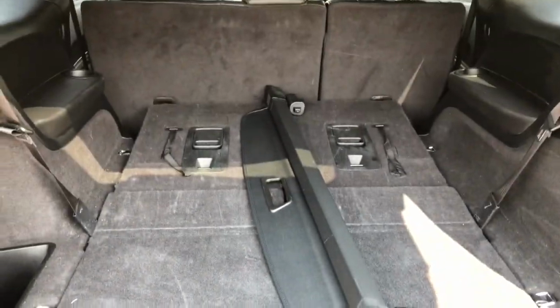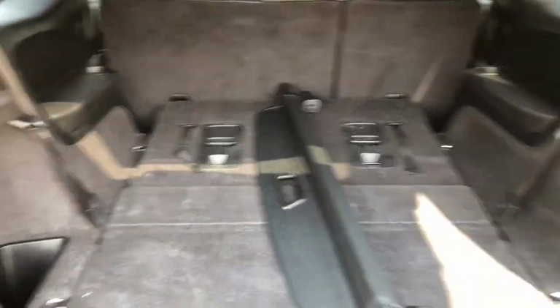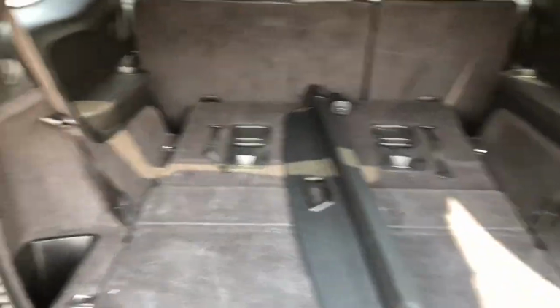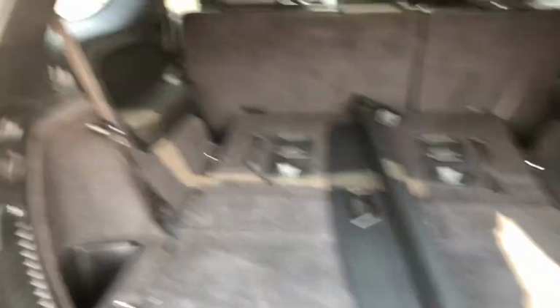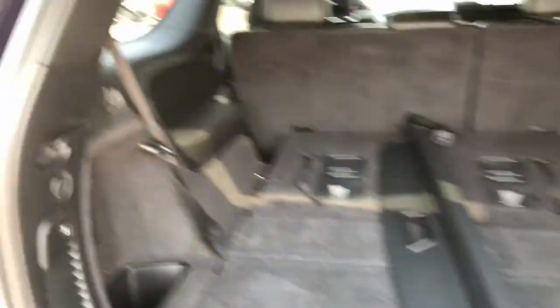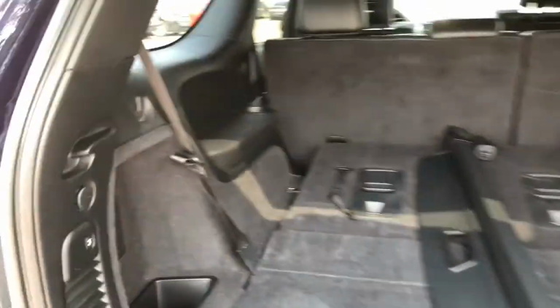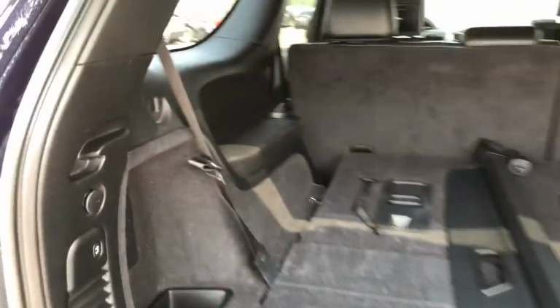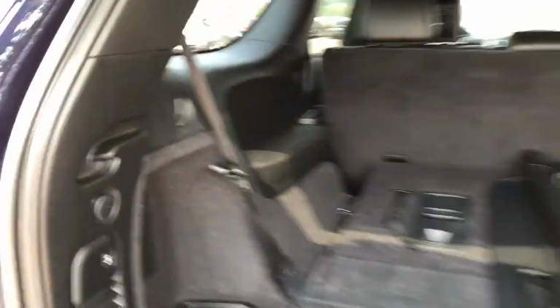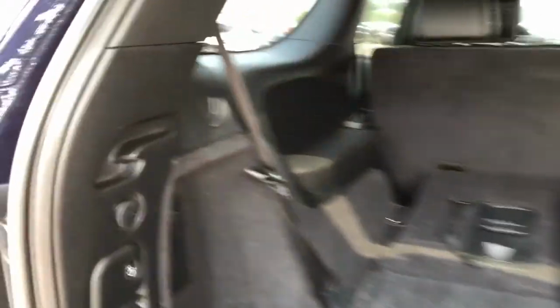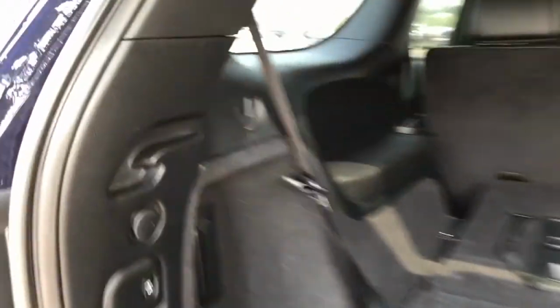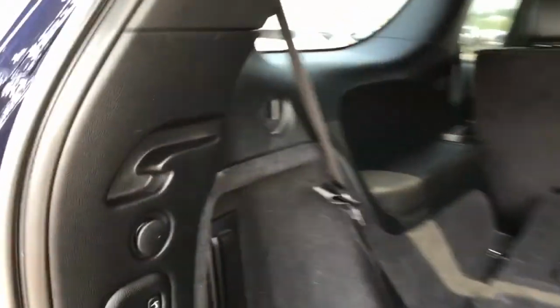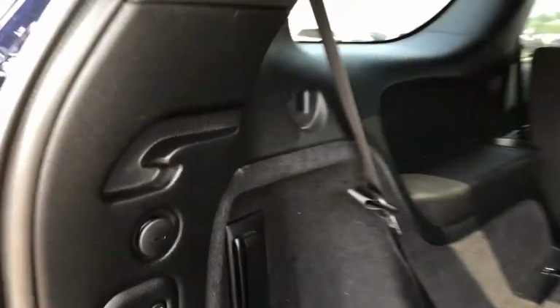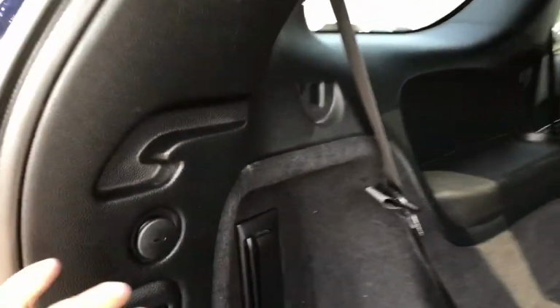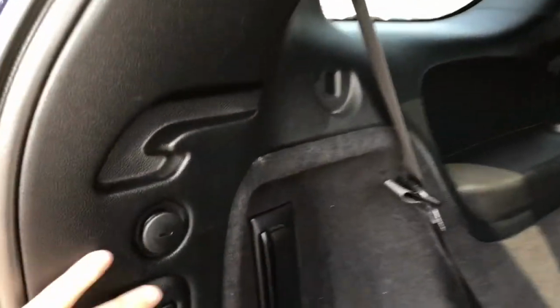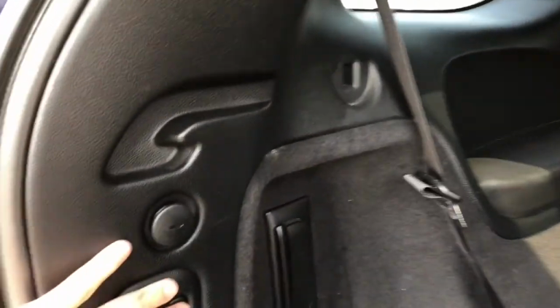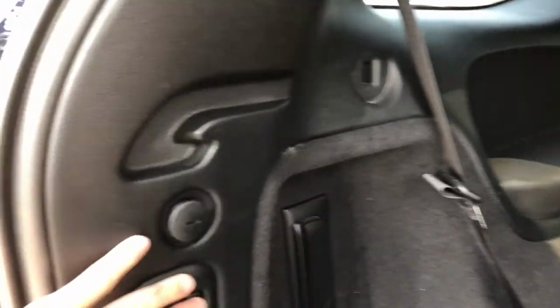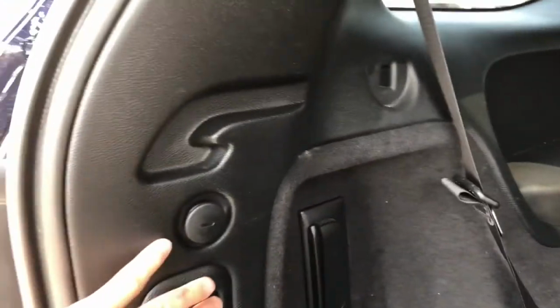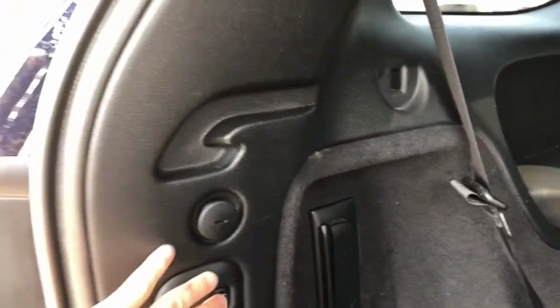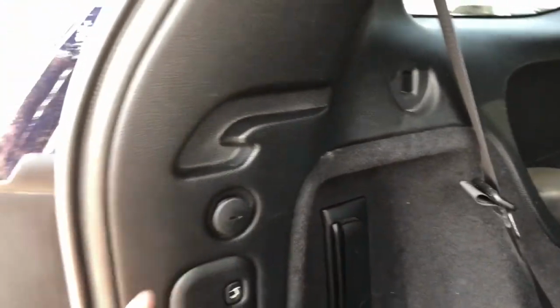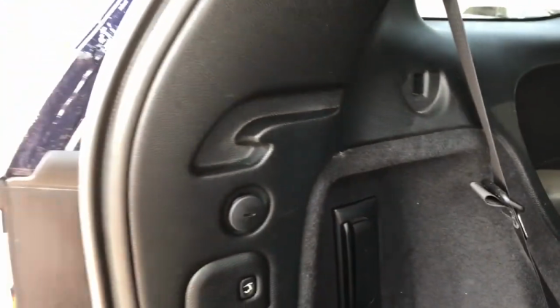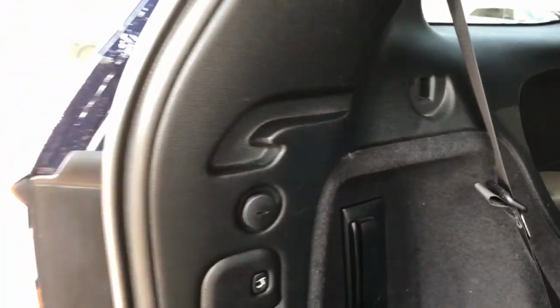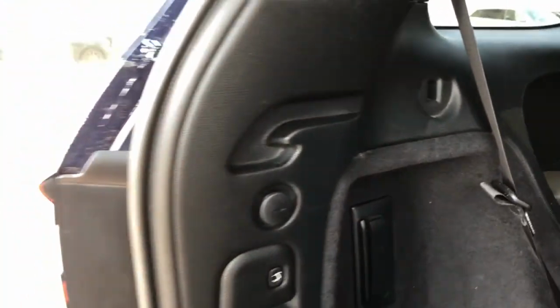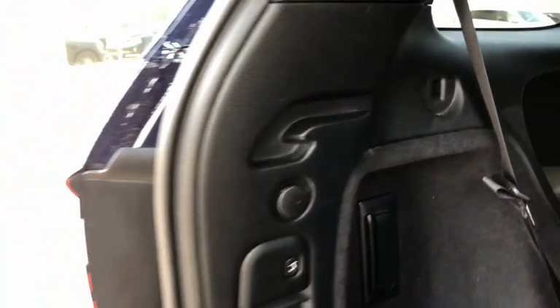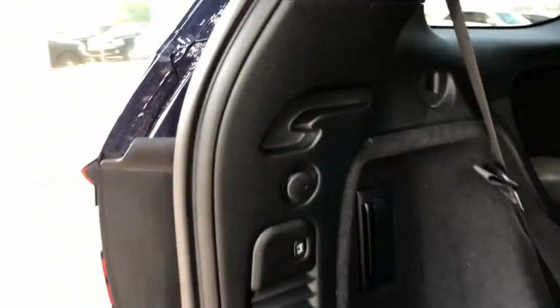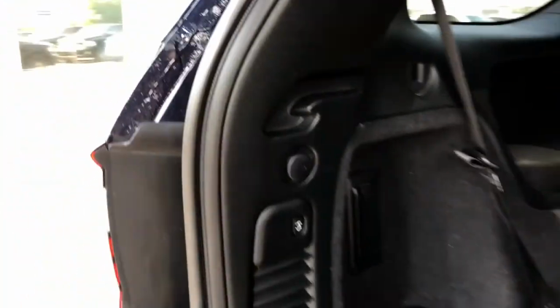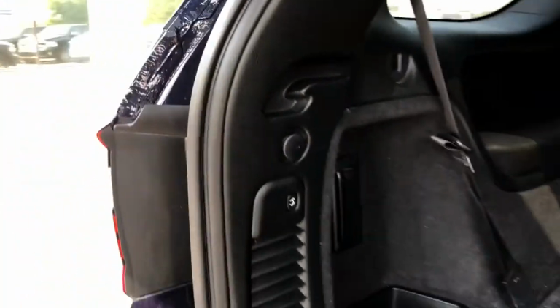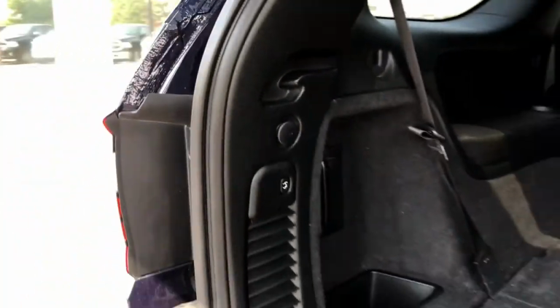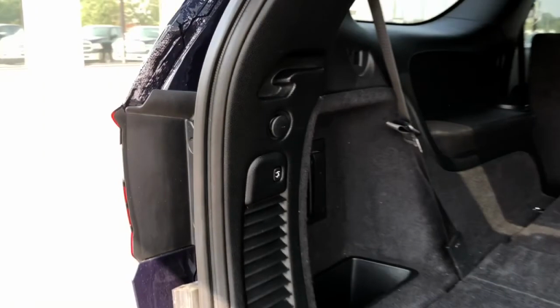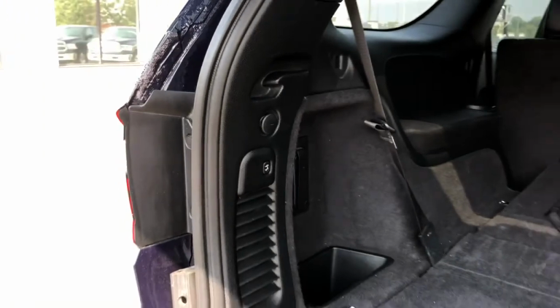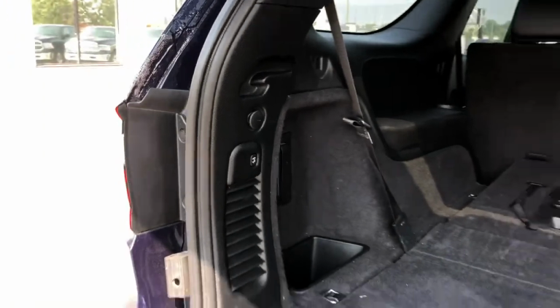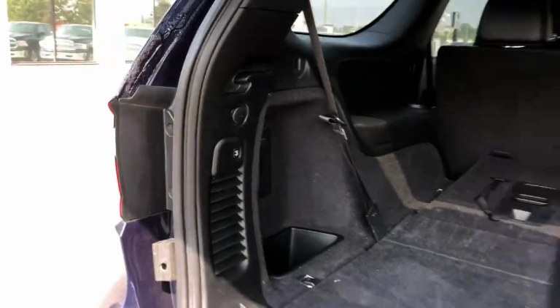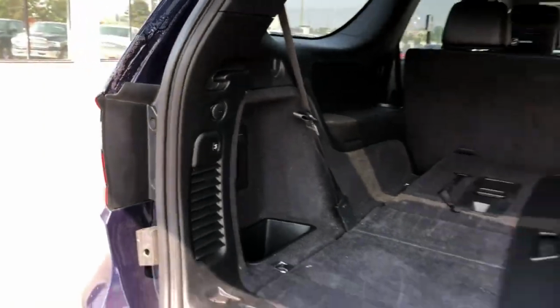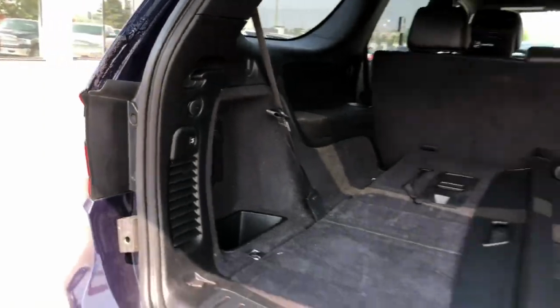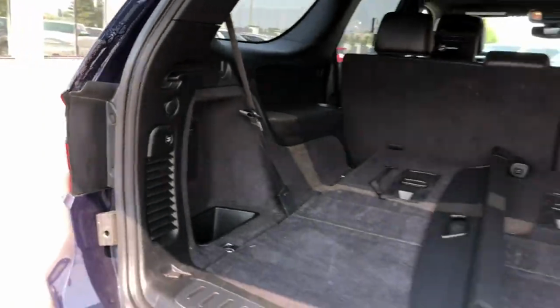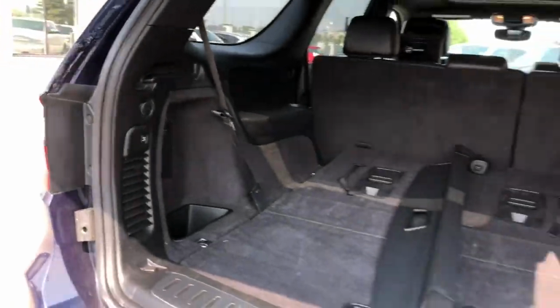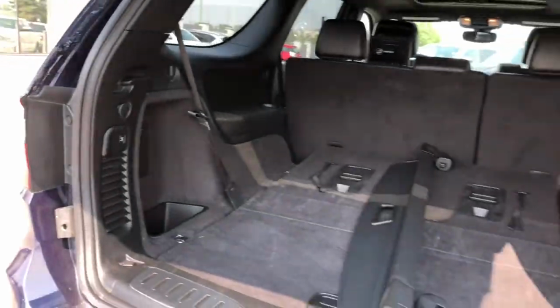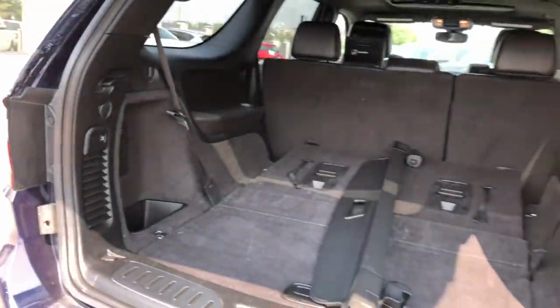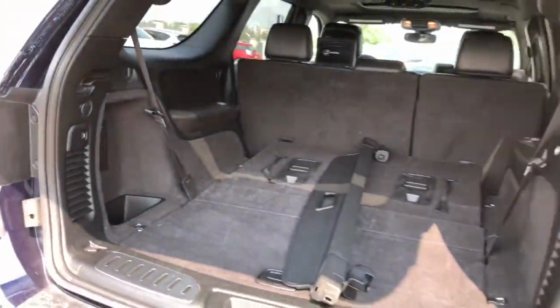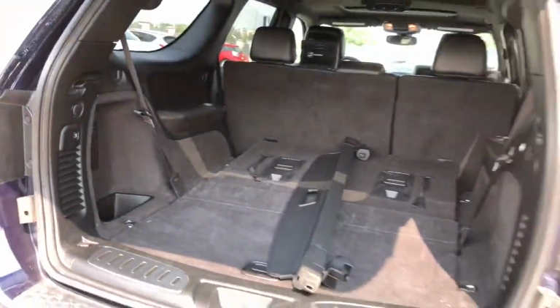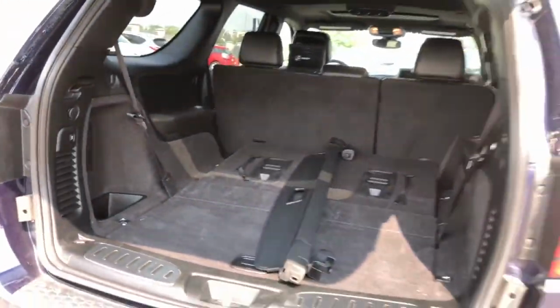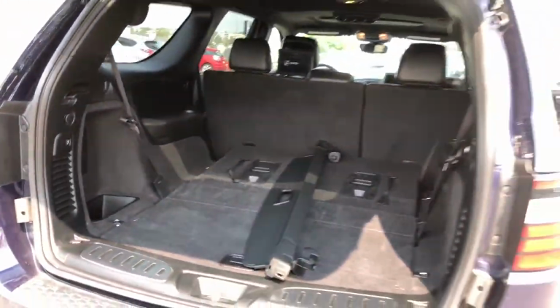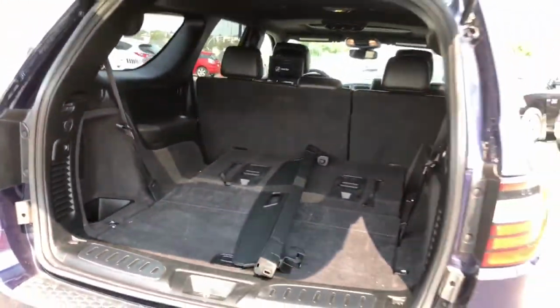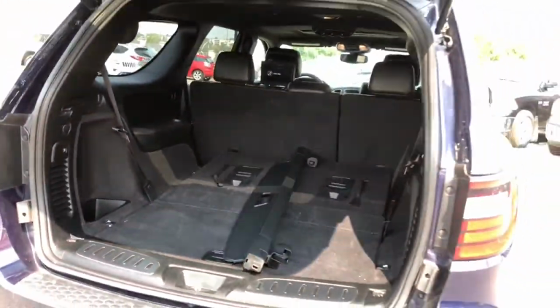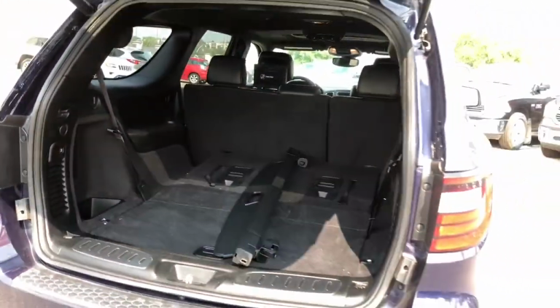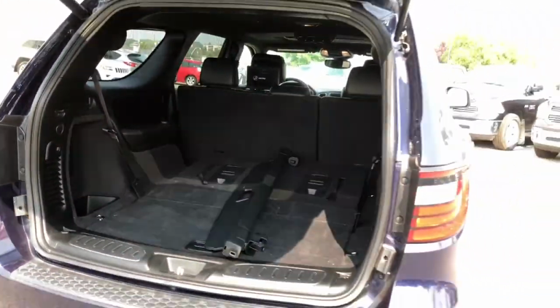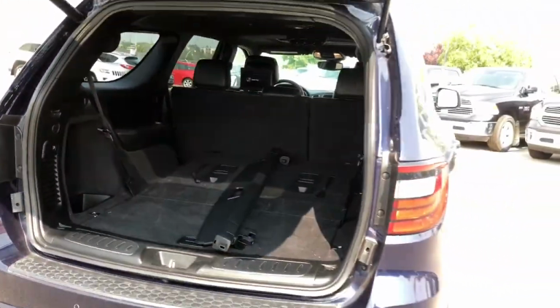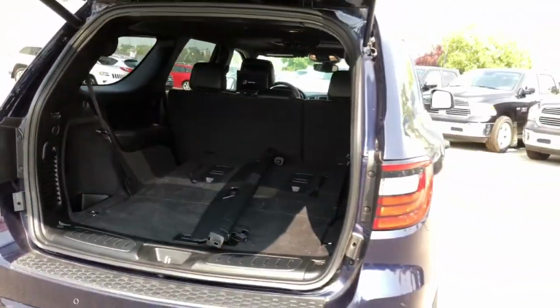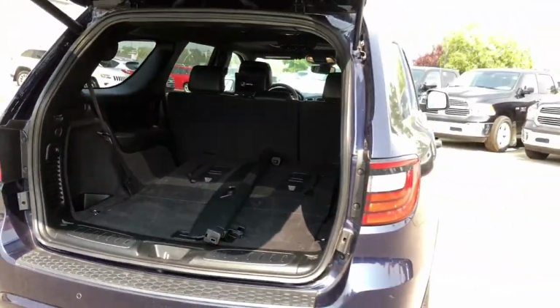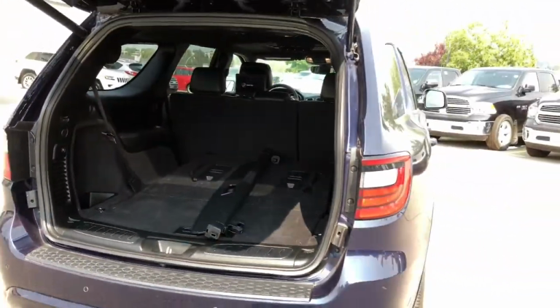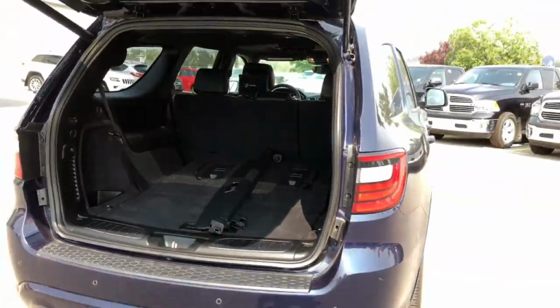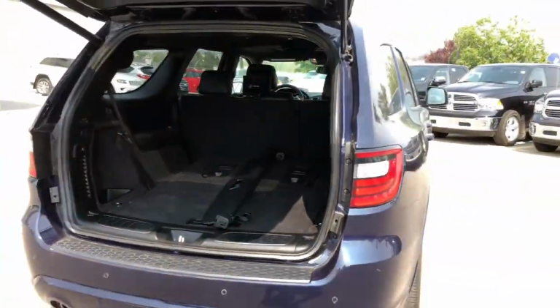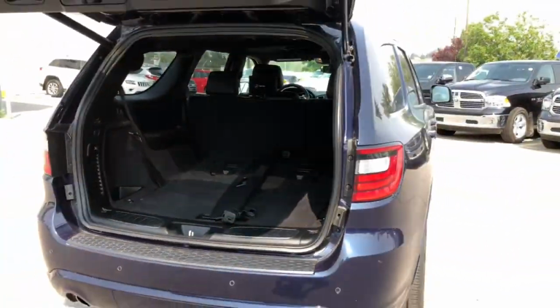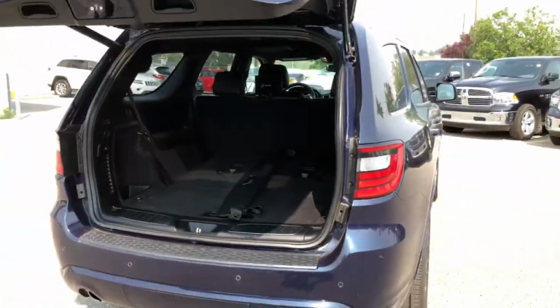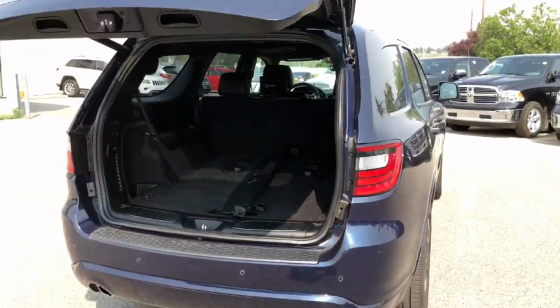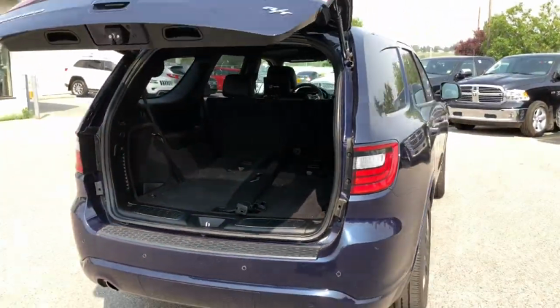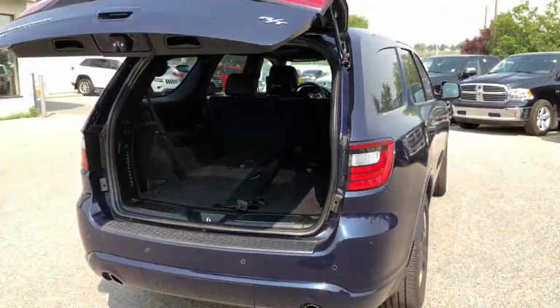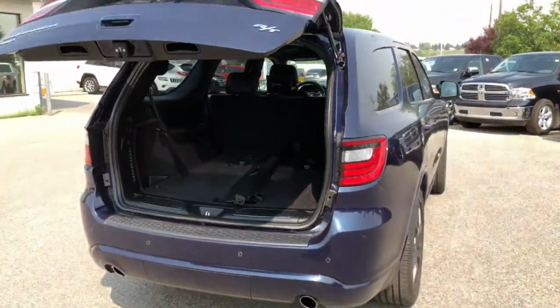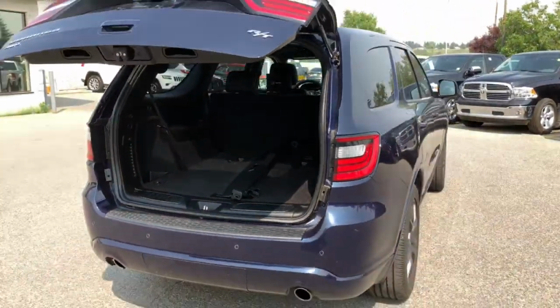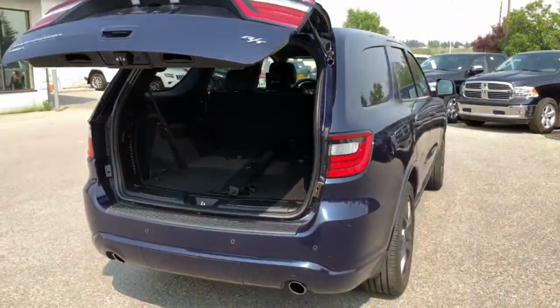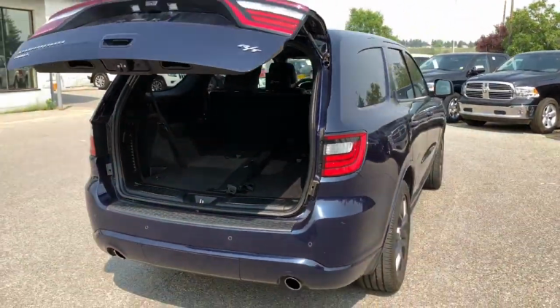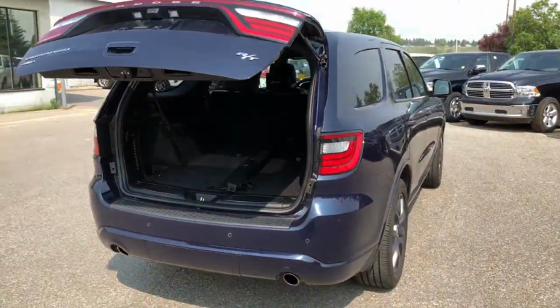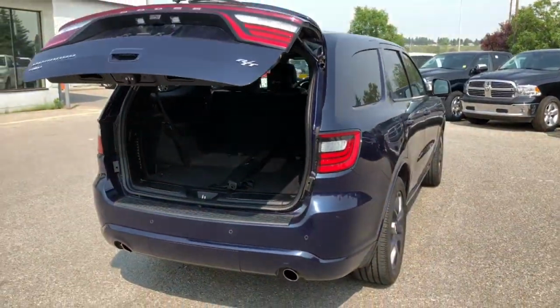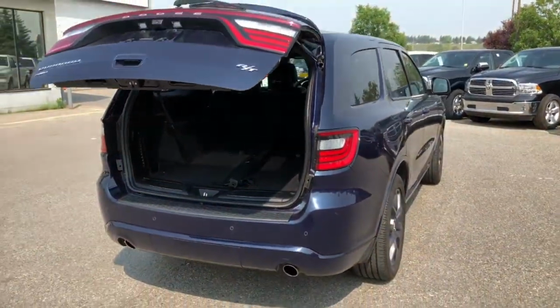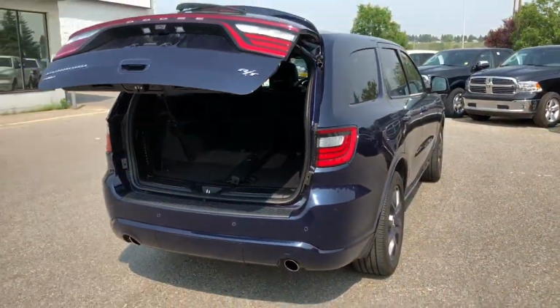To close your tailgate, all you have to do is push the button and it automatically brings it down.